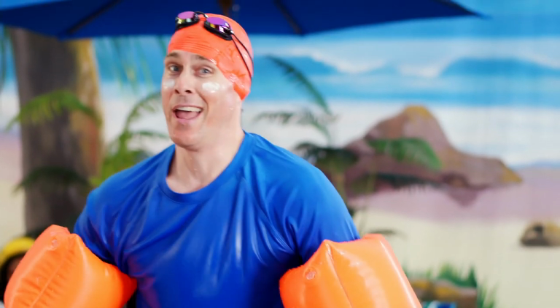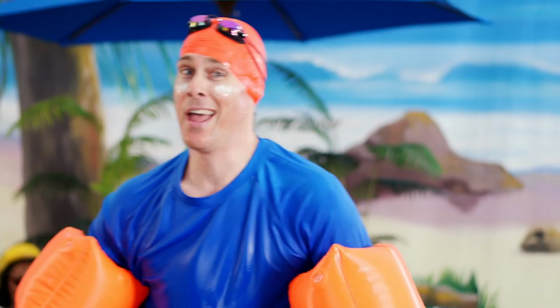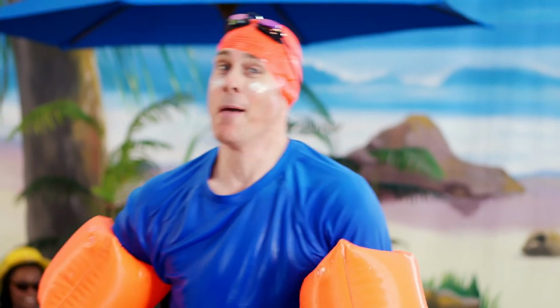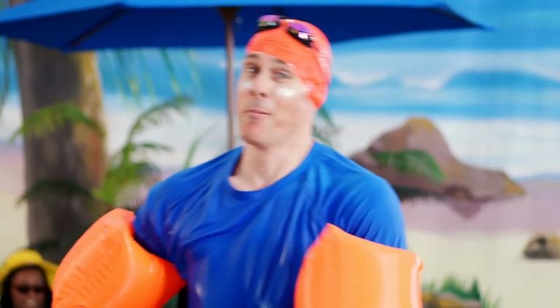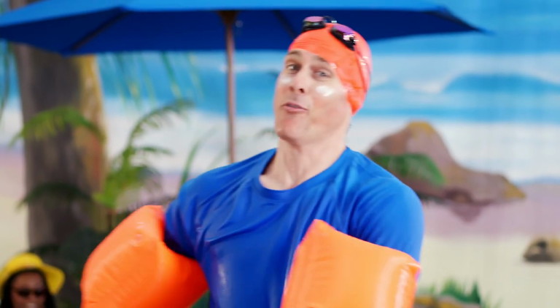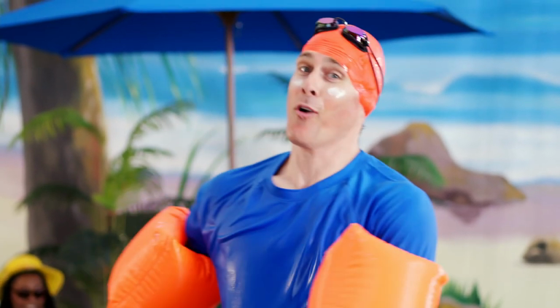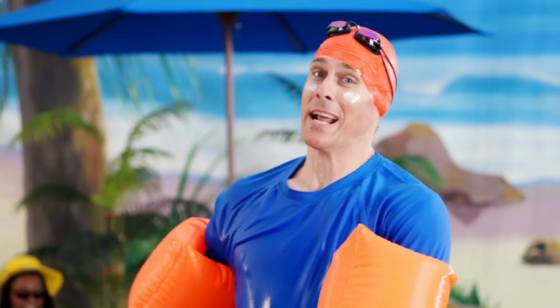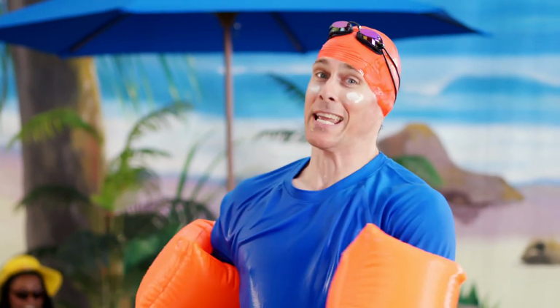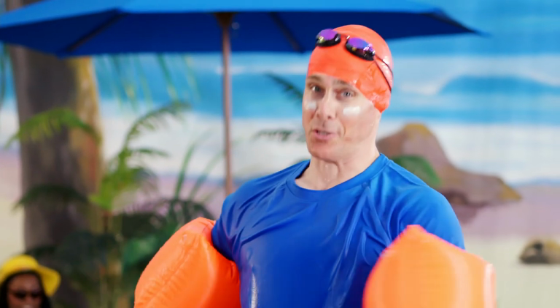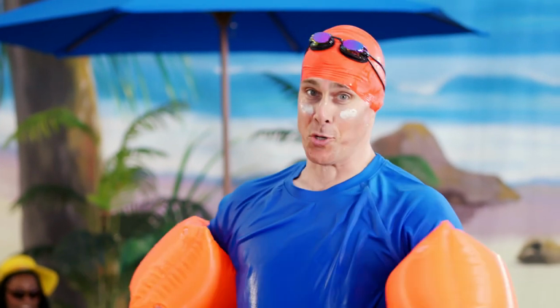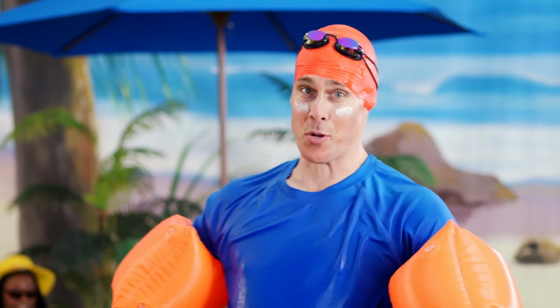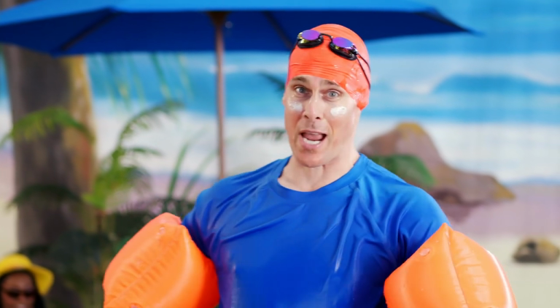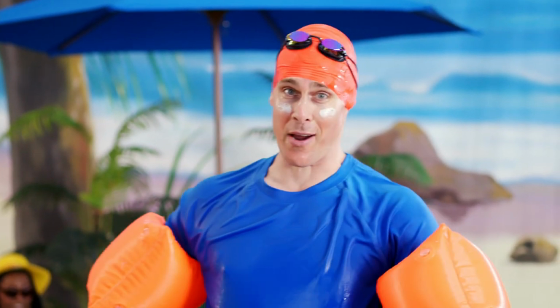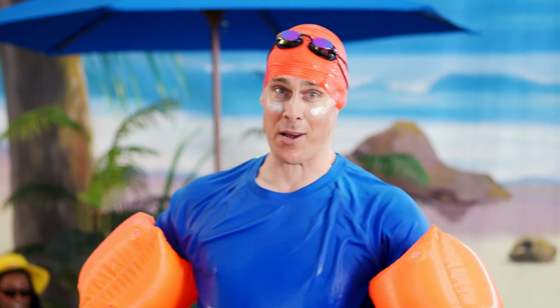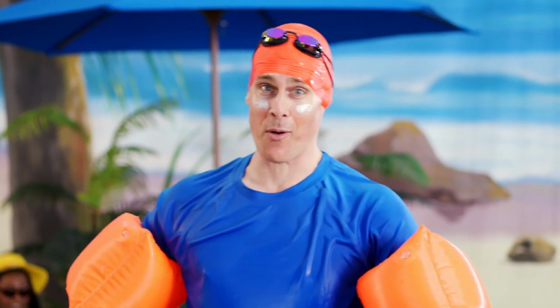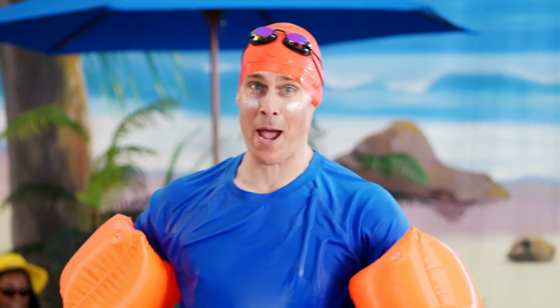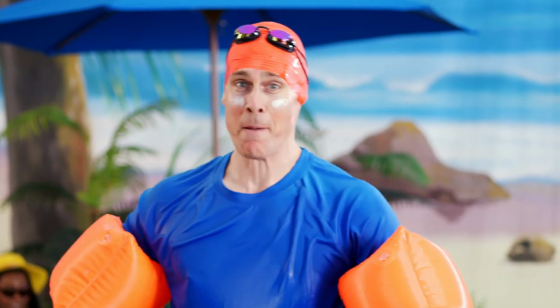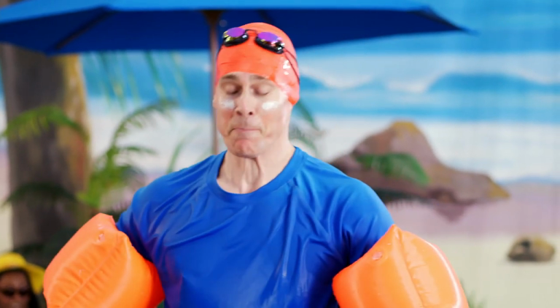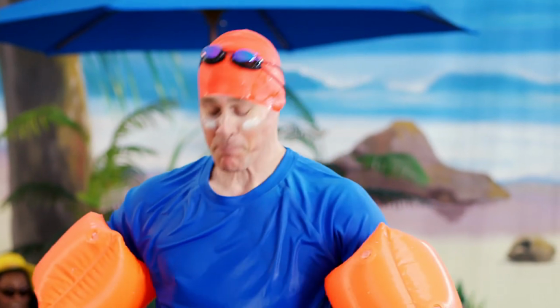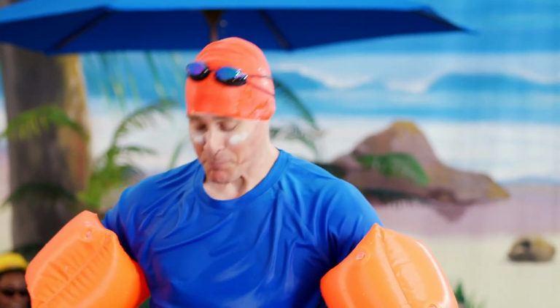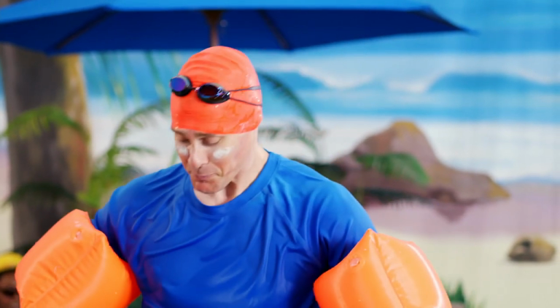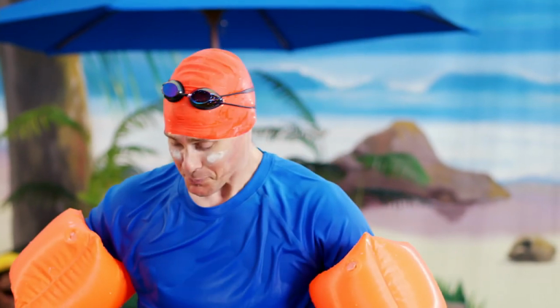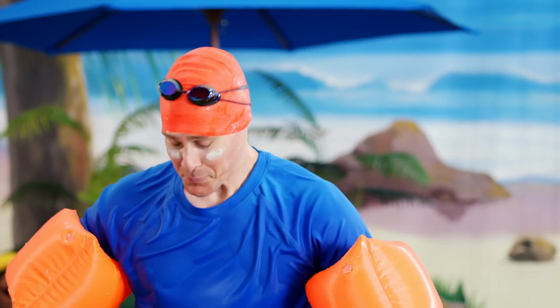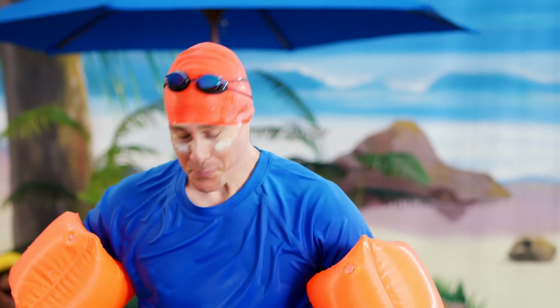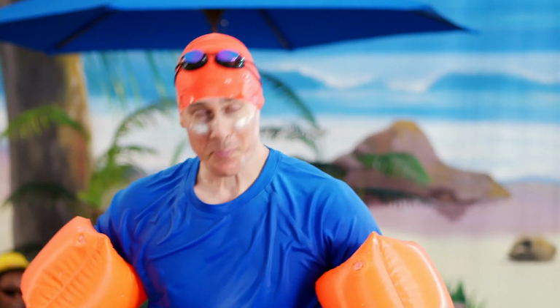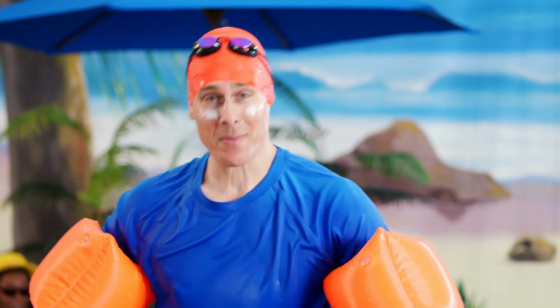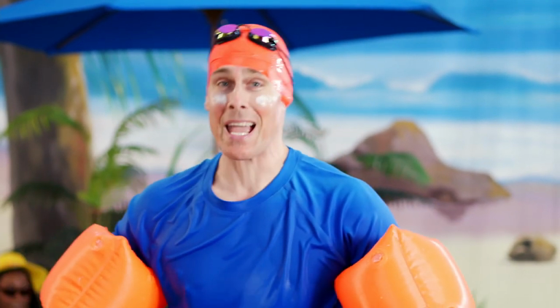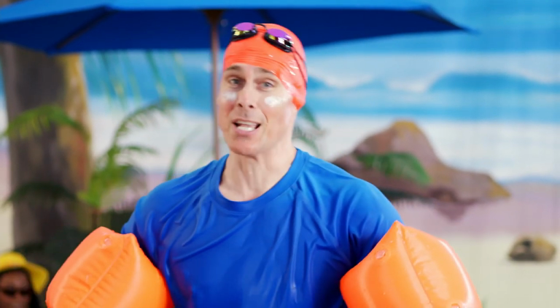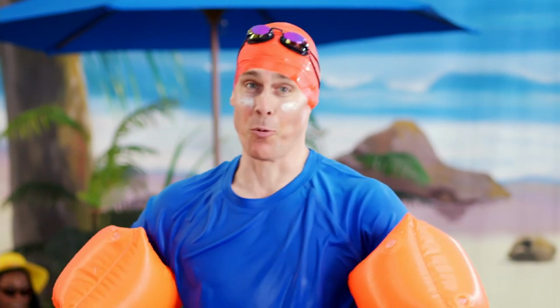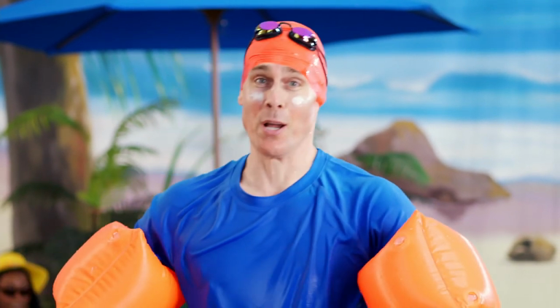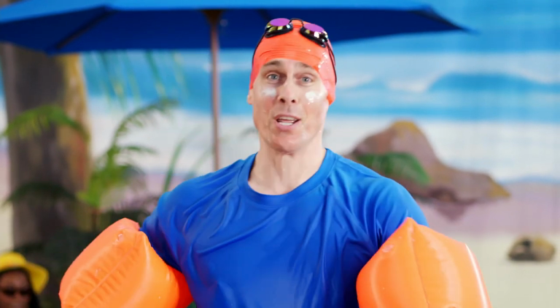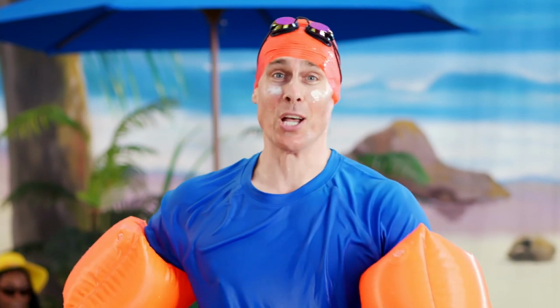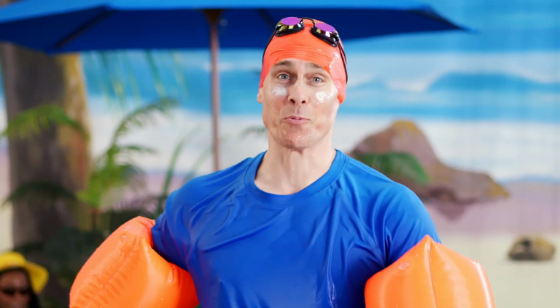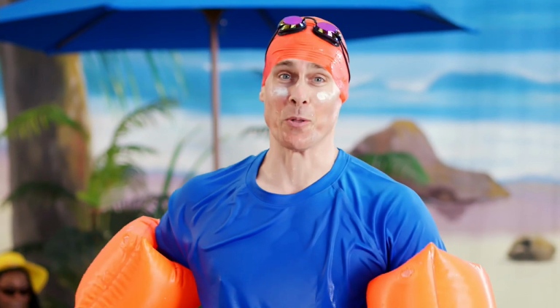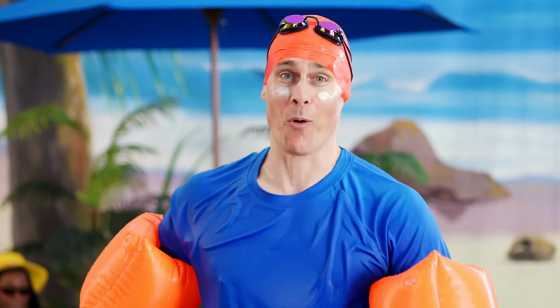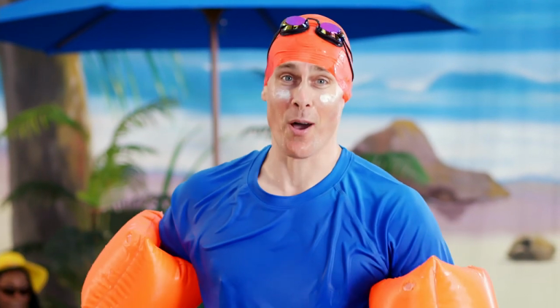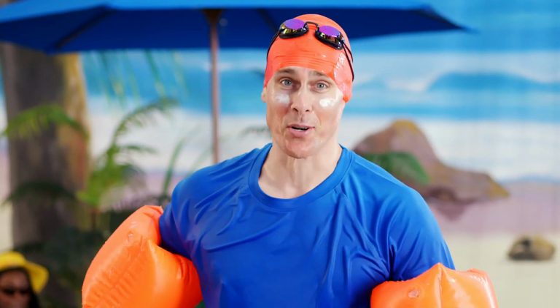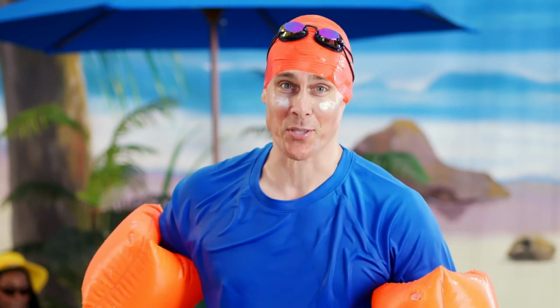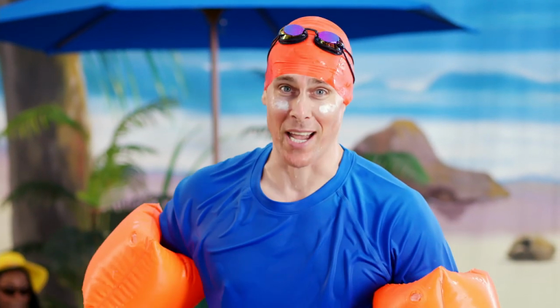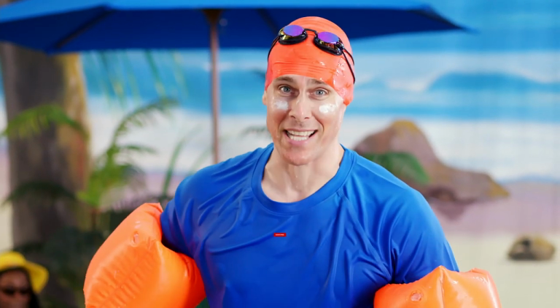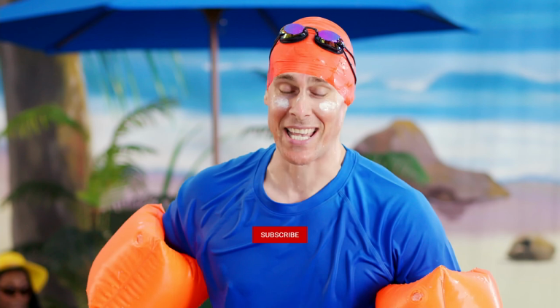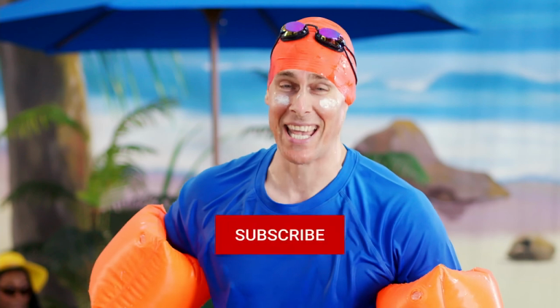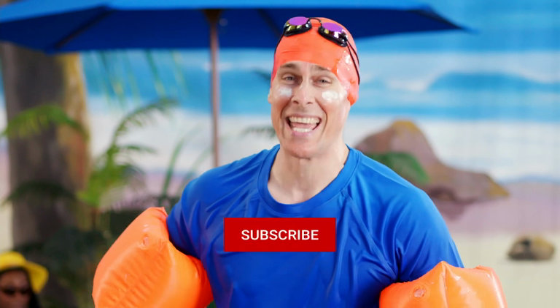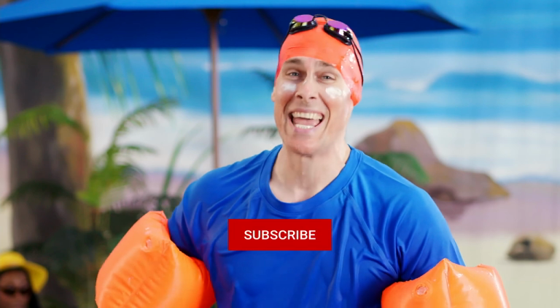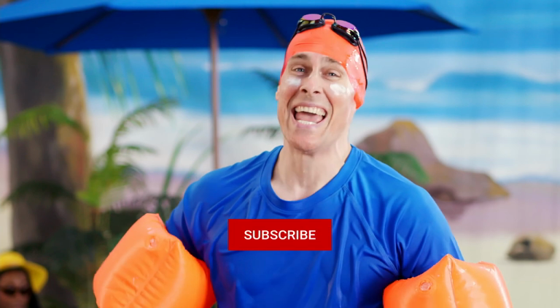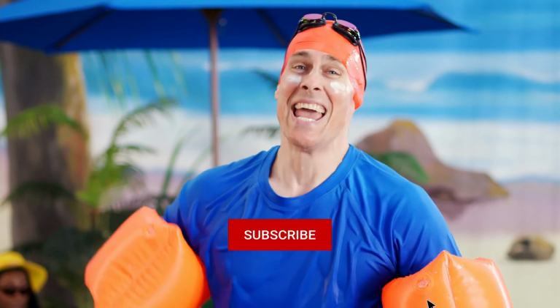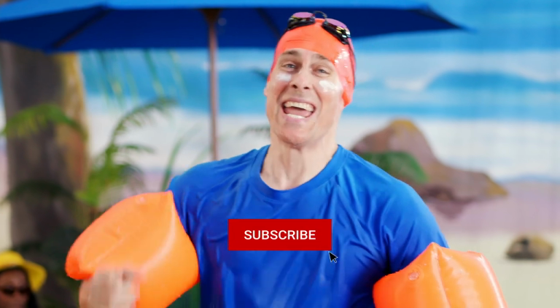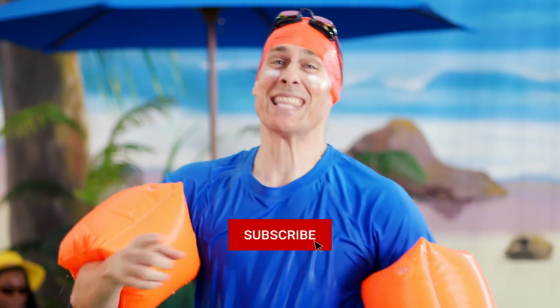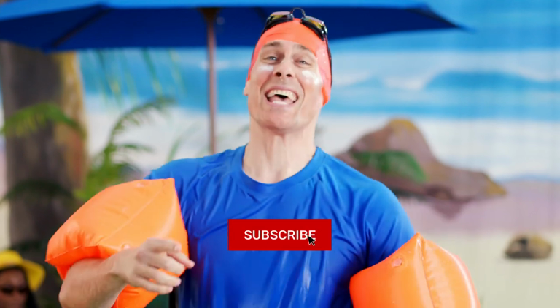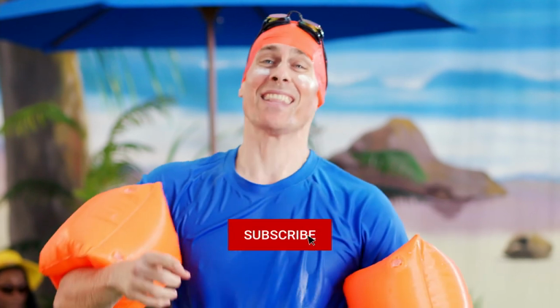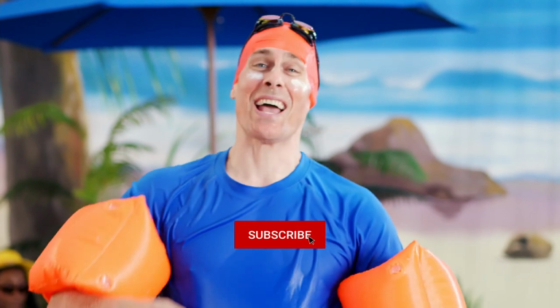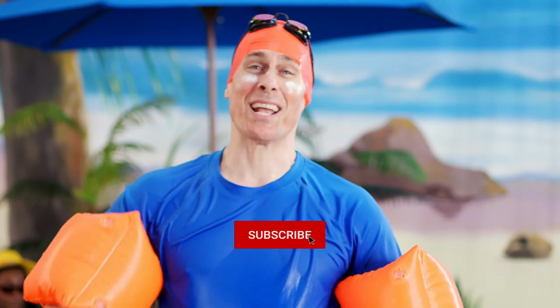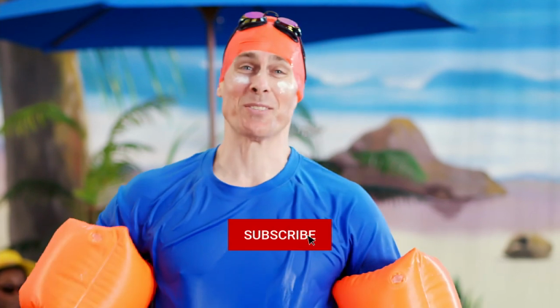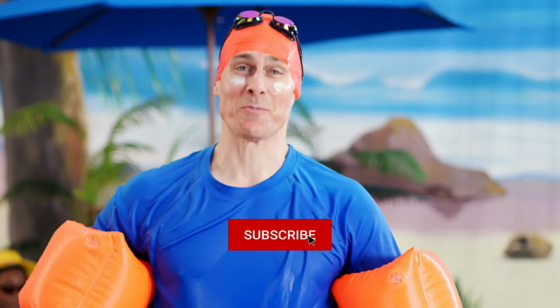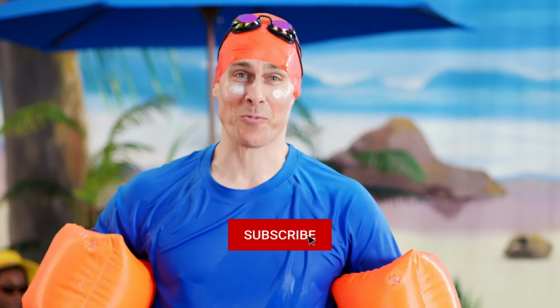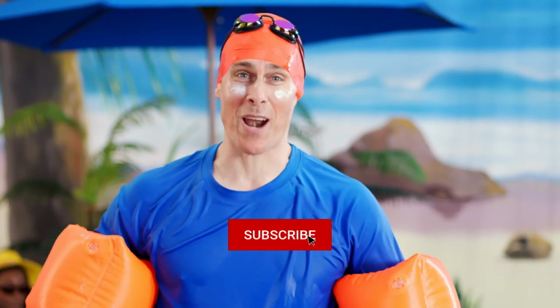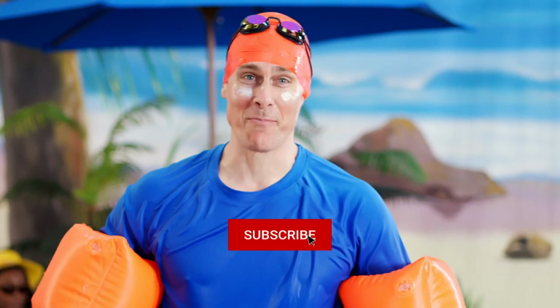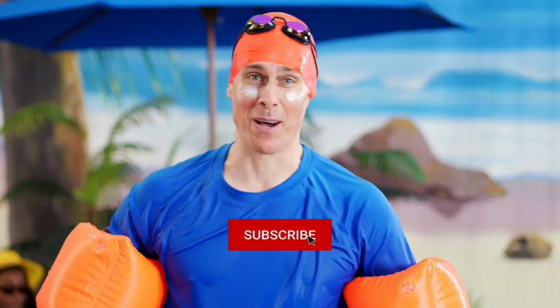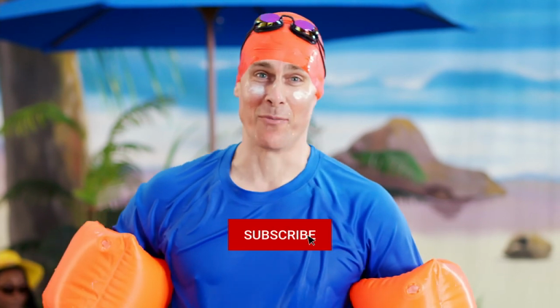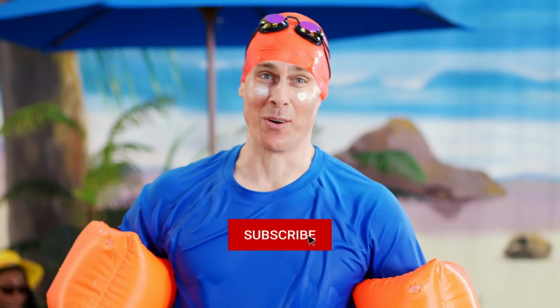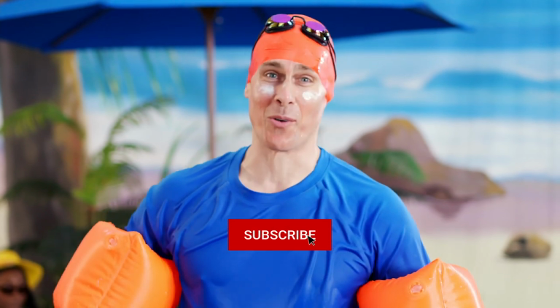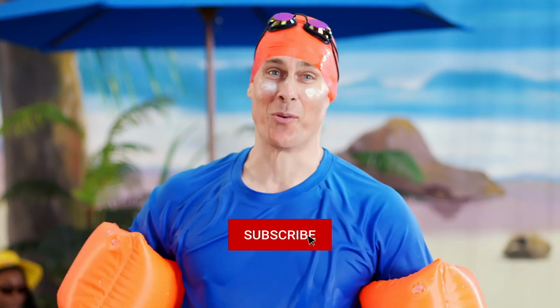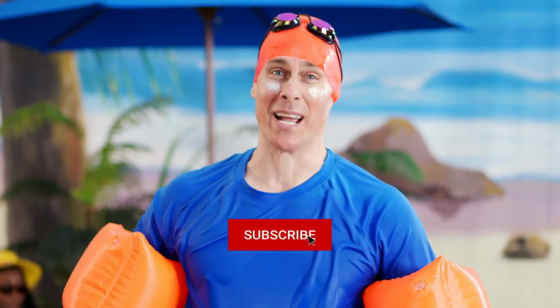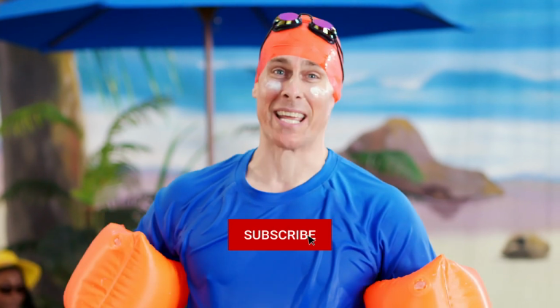Before I get too carried away — as one does with water slides — hit that like and subscribe button real quick.